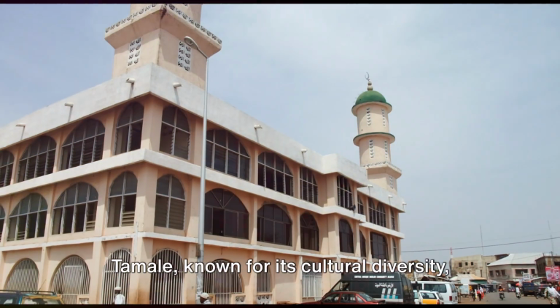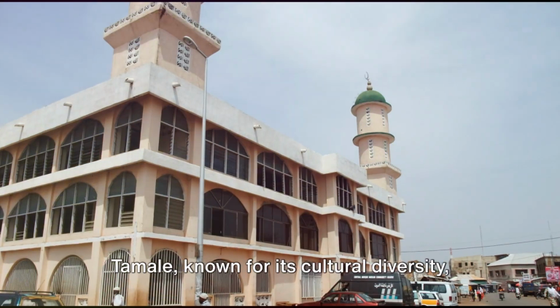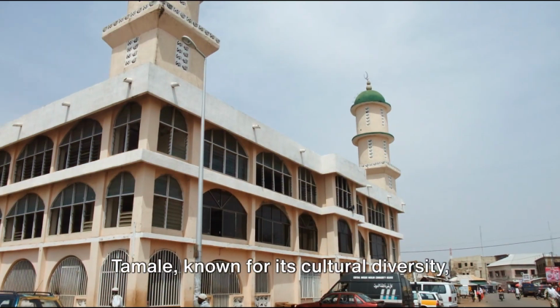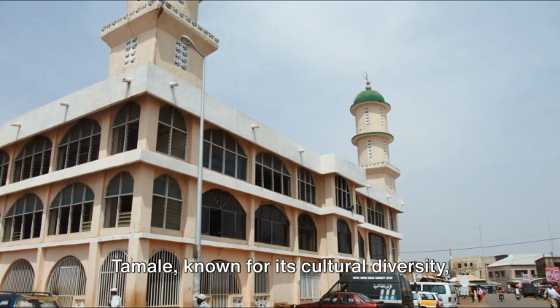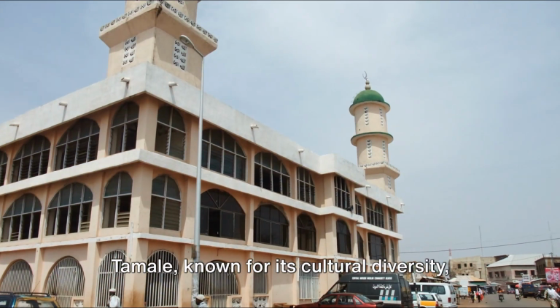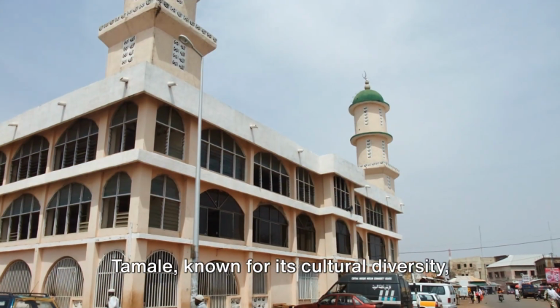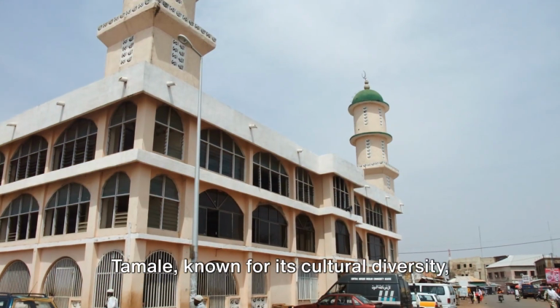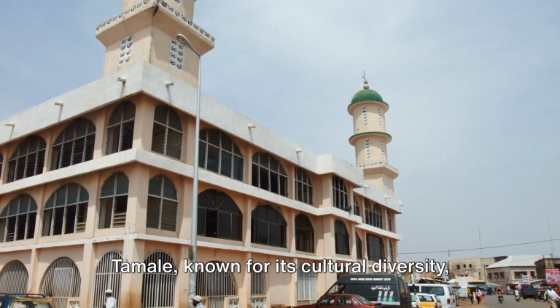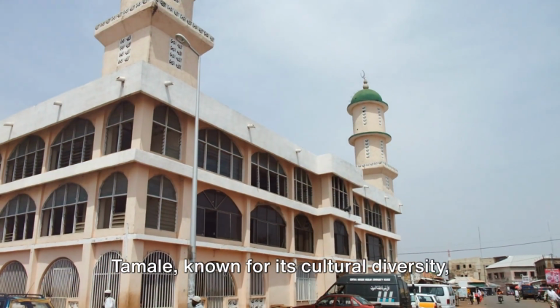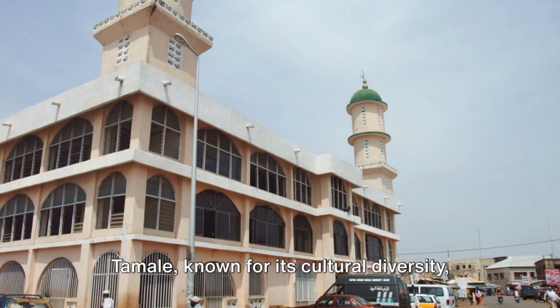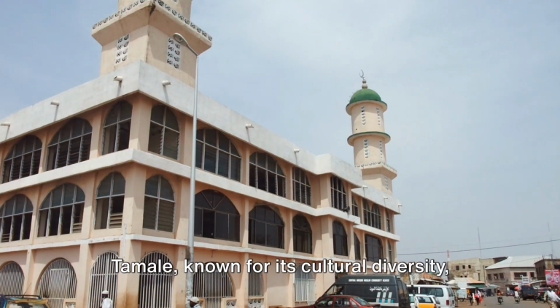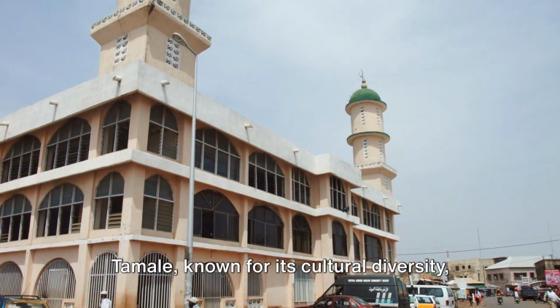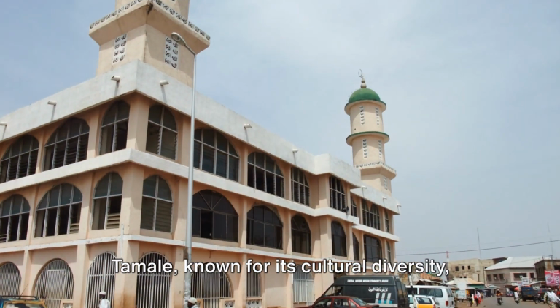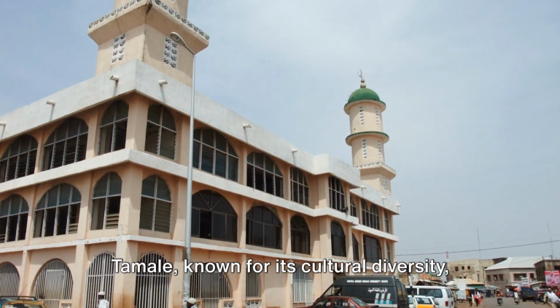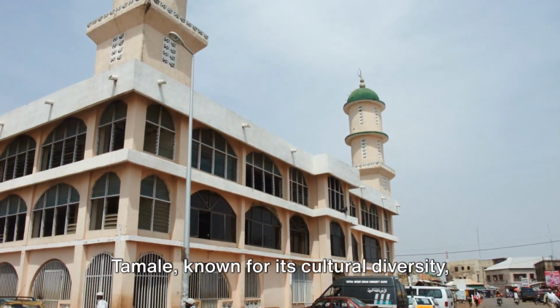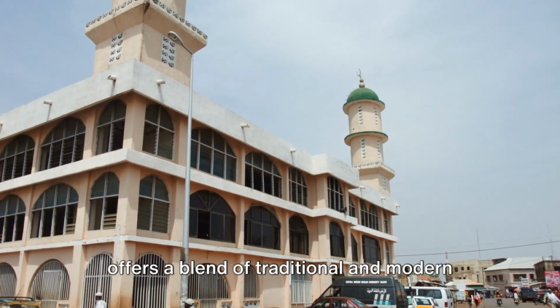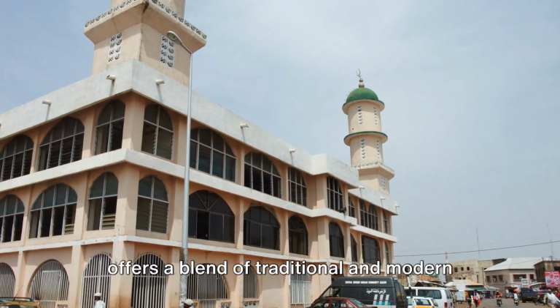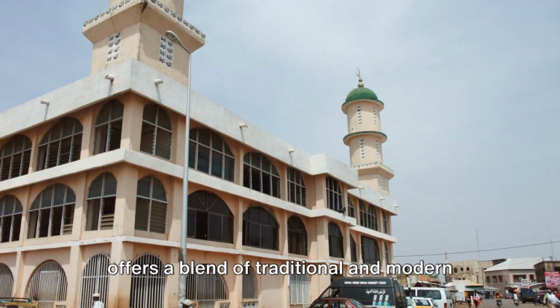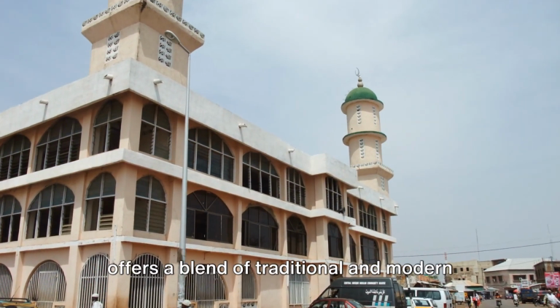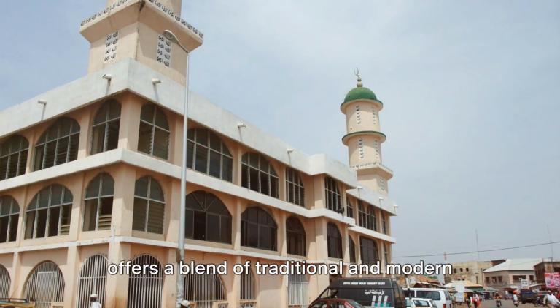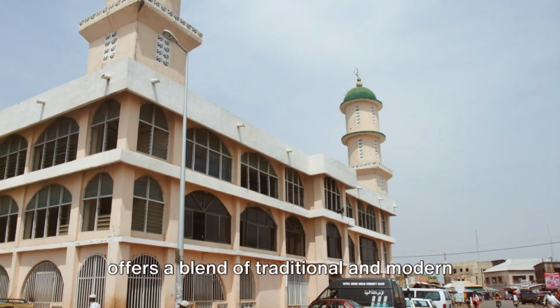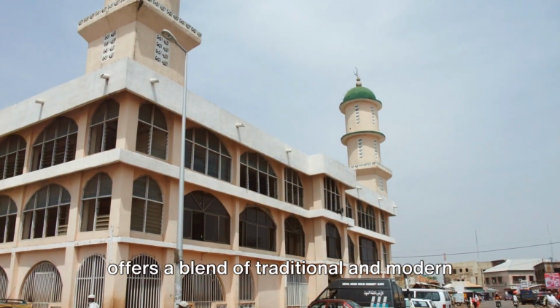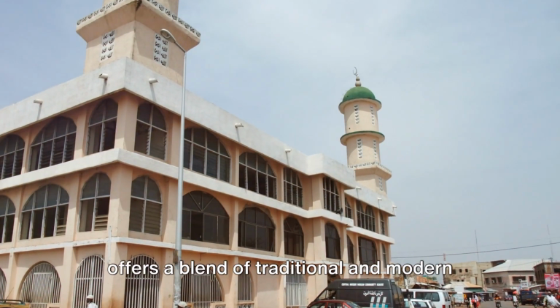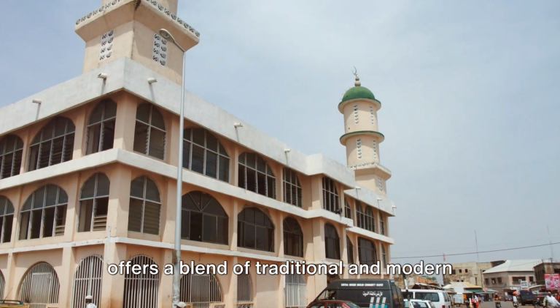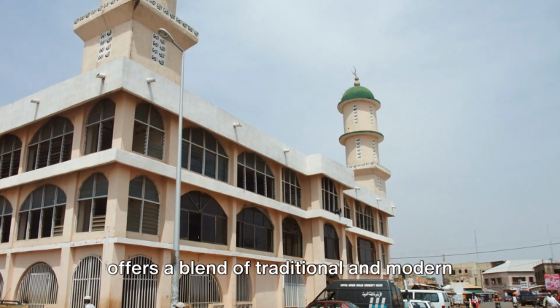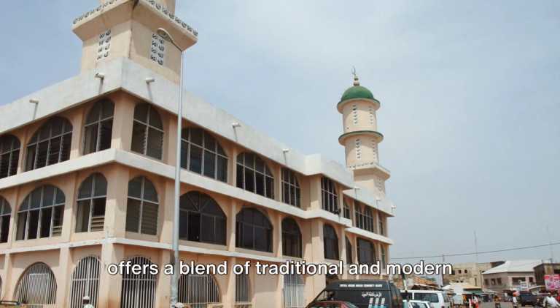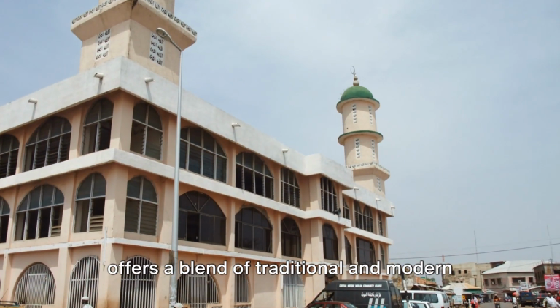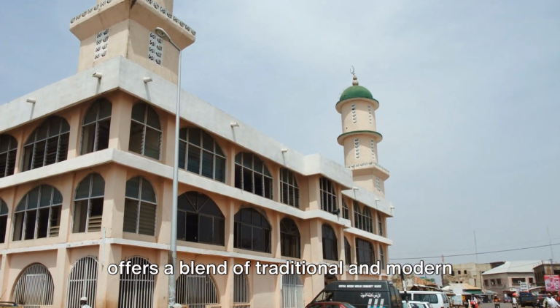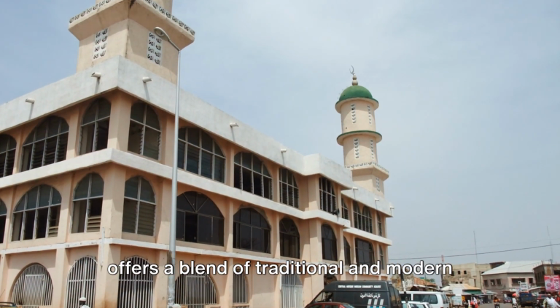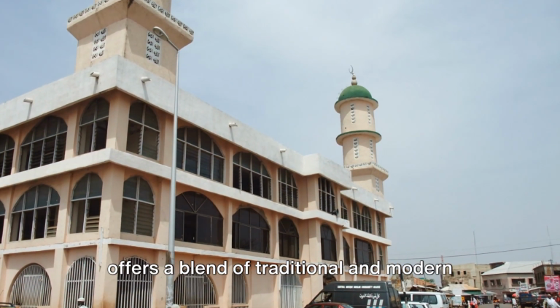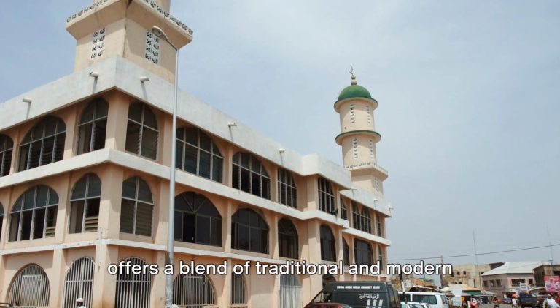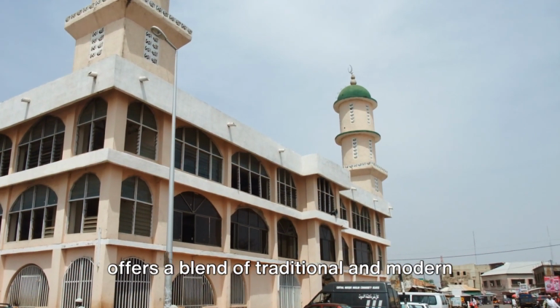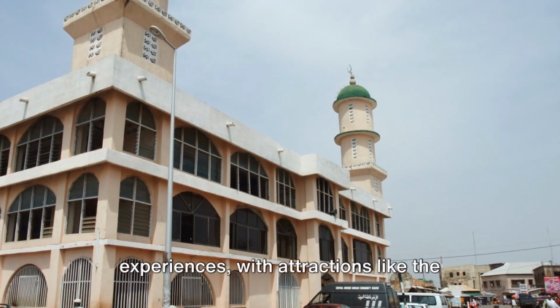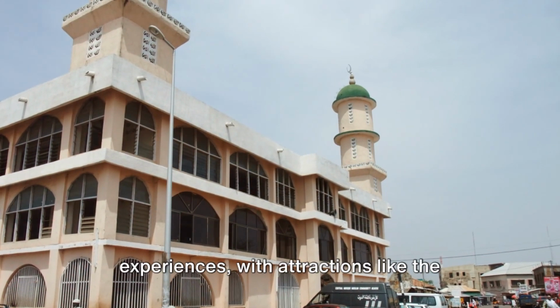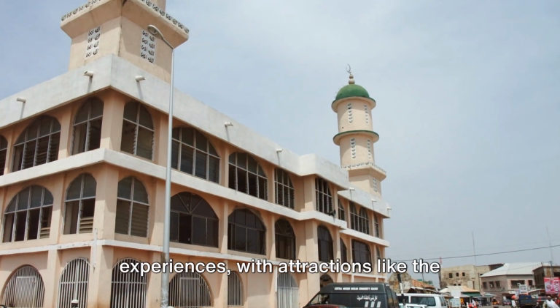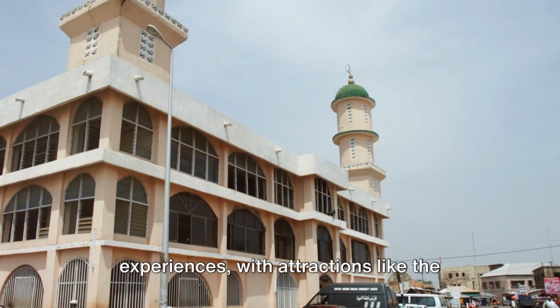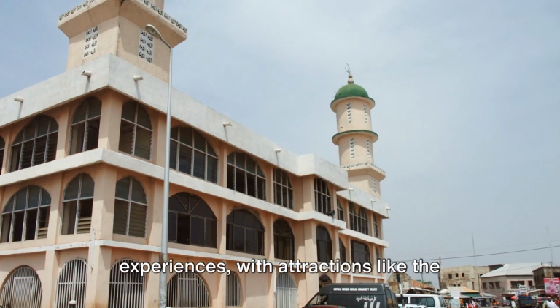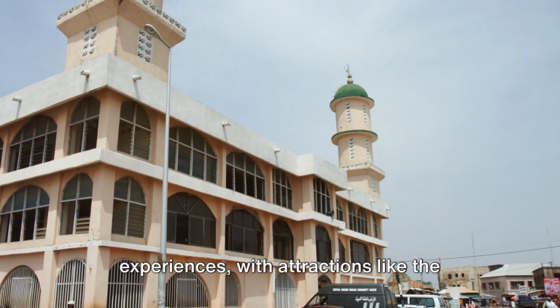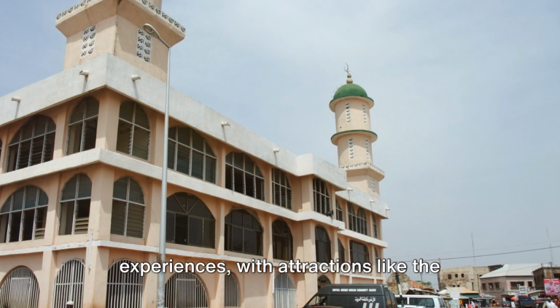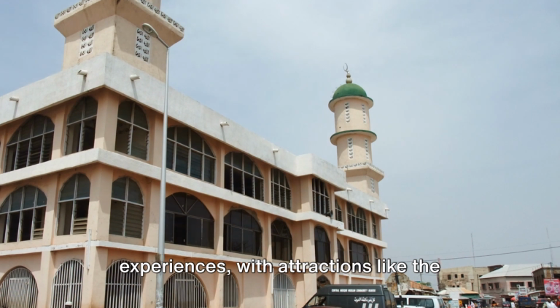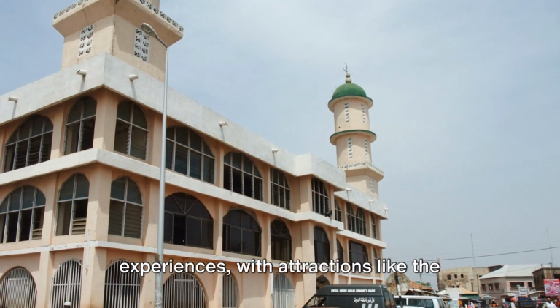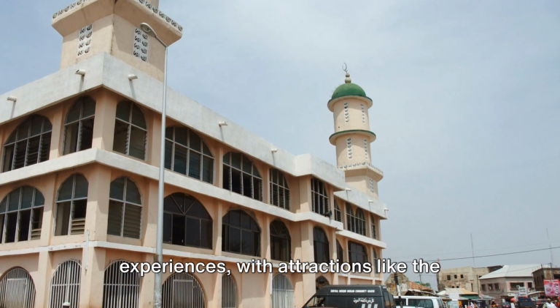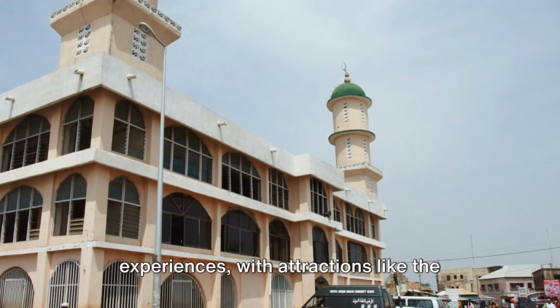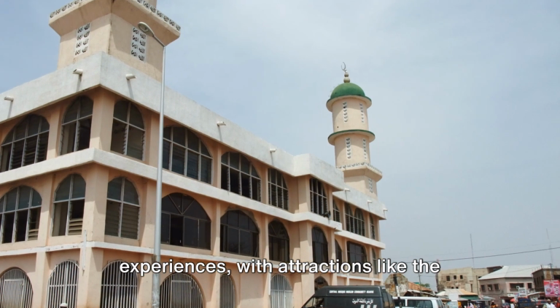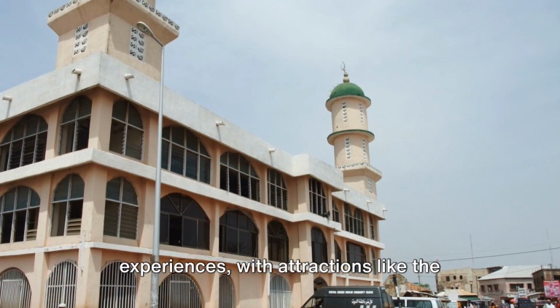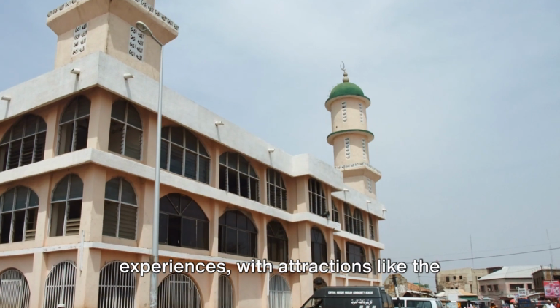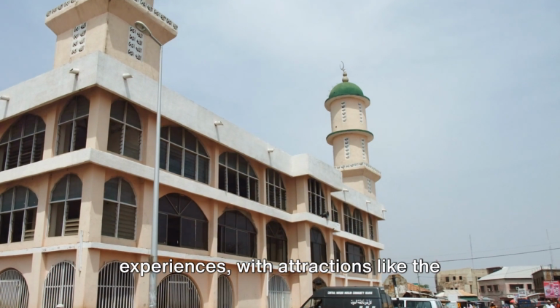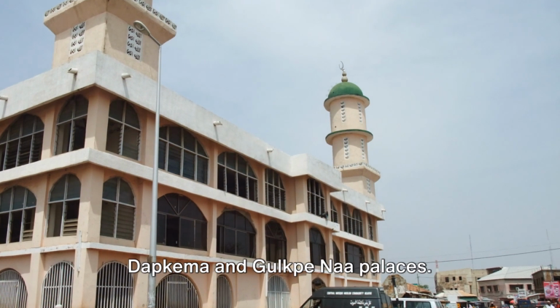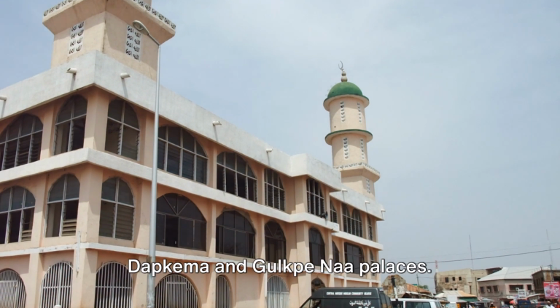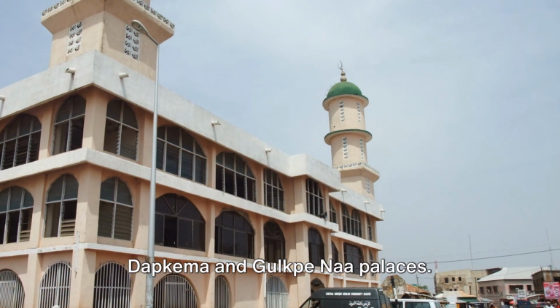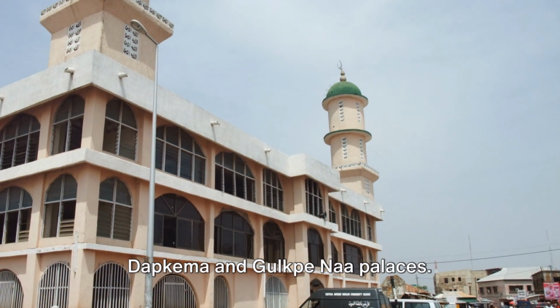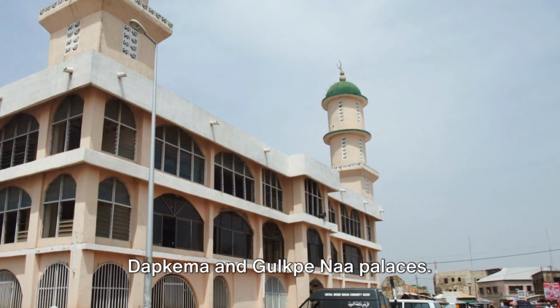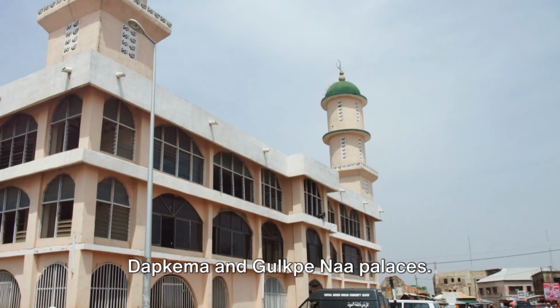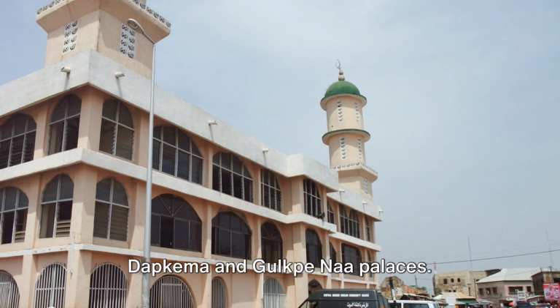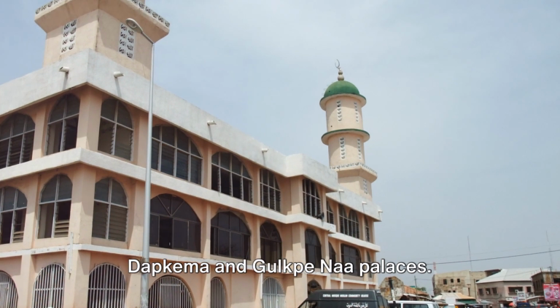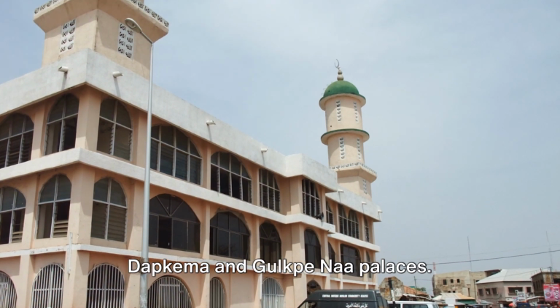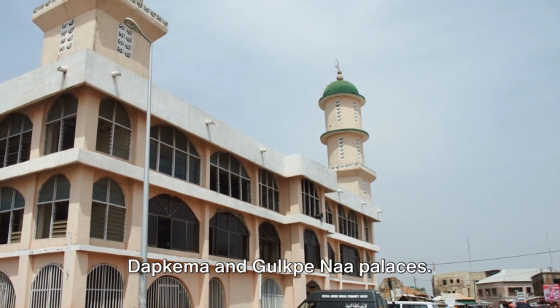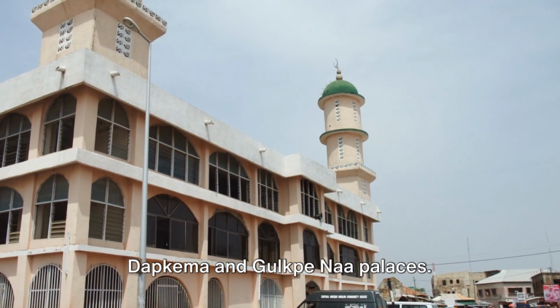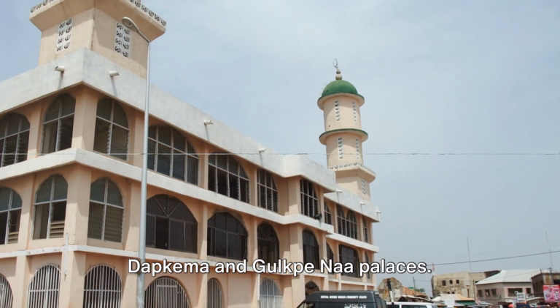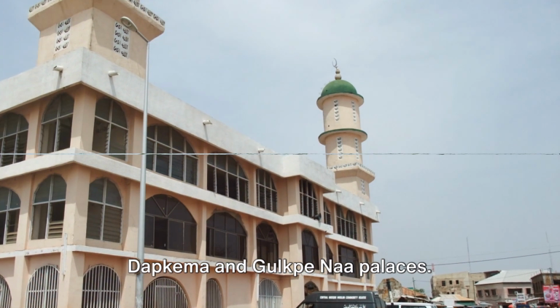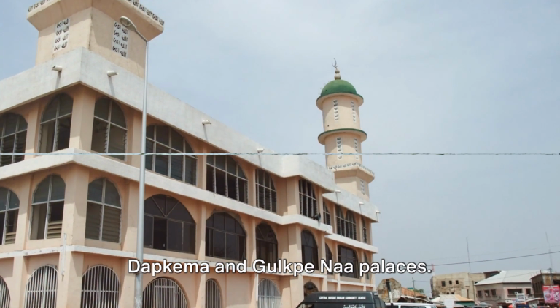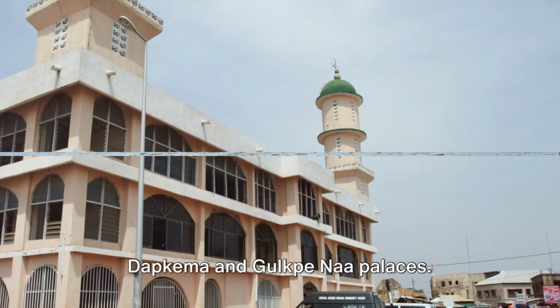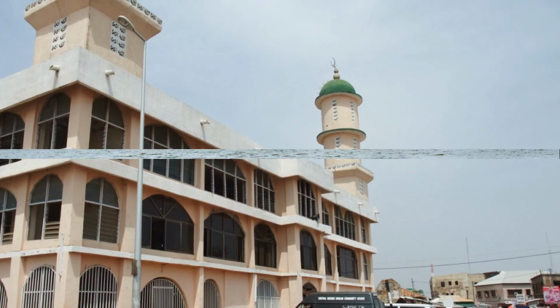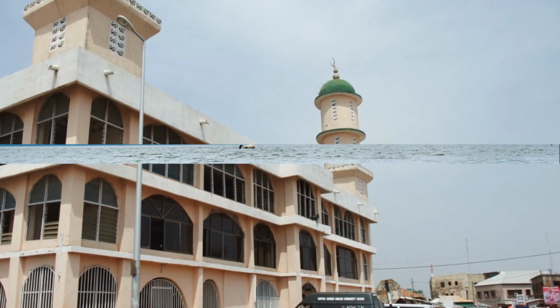Tamale, known for its cultural diversity, offers a blend of traditional and modern experiences with attractions like the Dapkama and Gulkpina palaces.